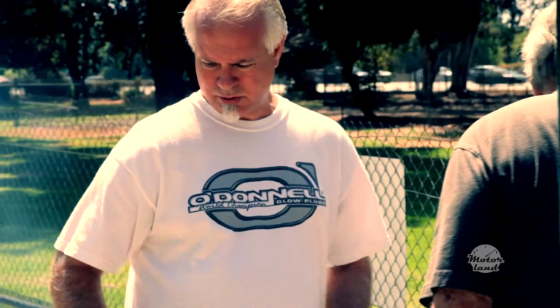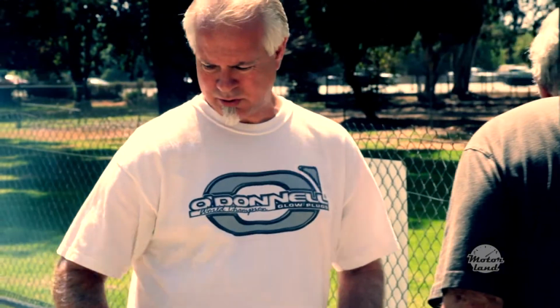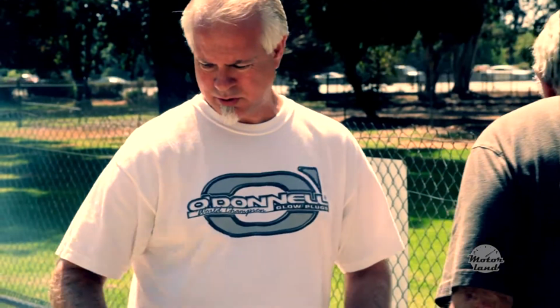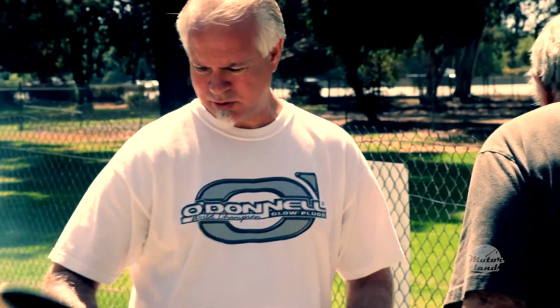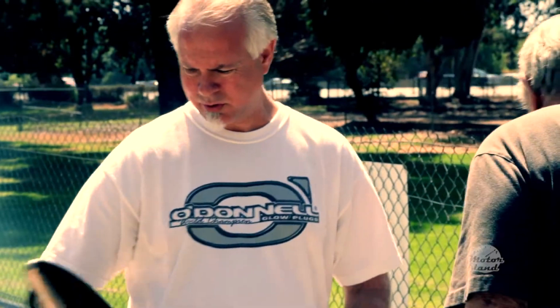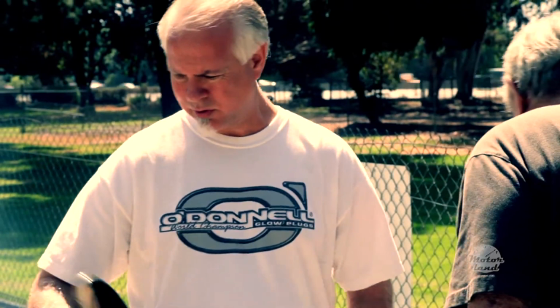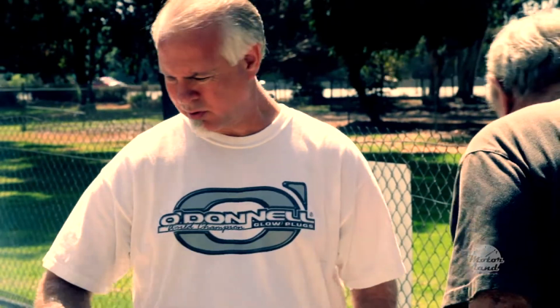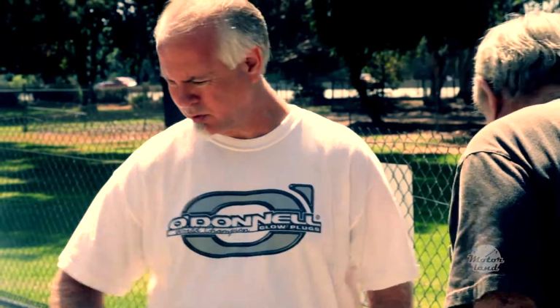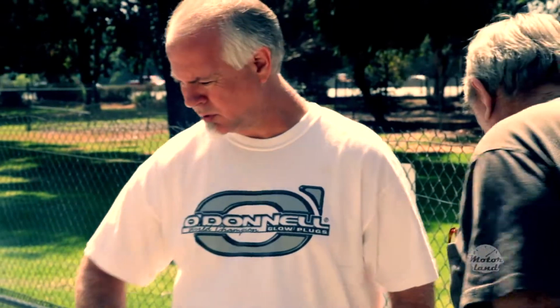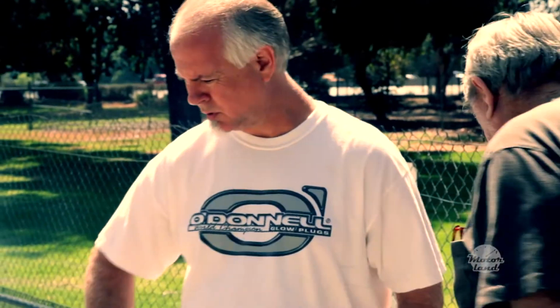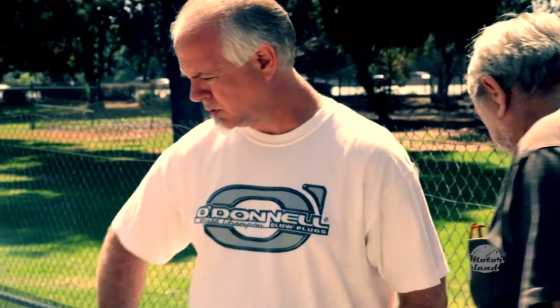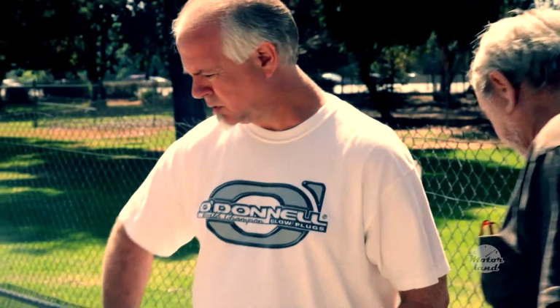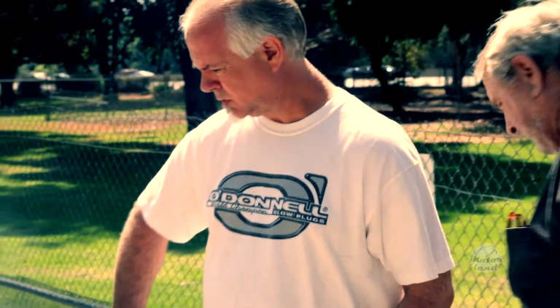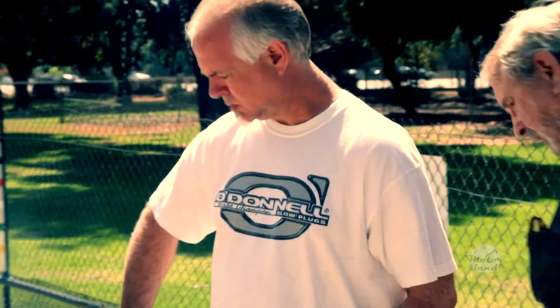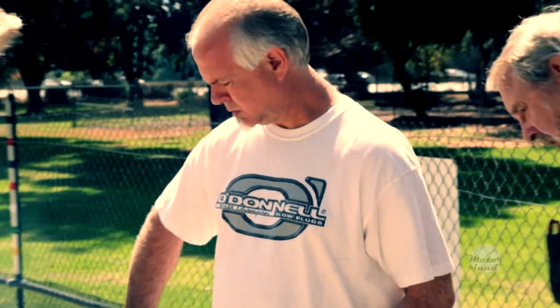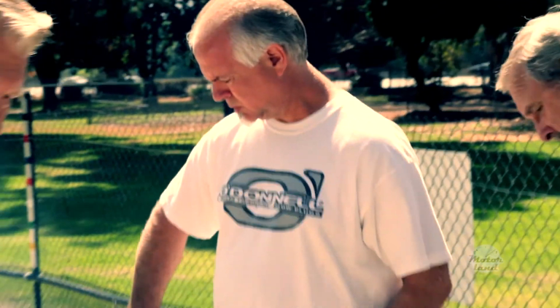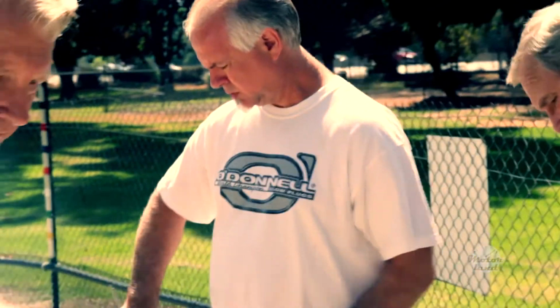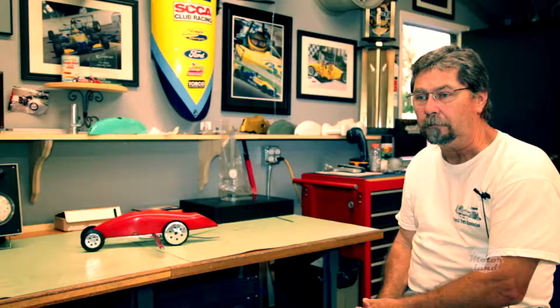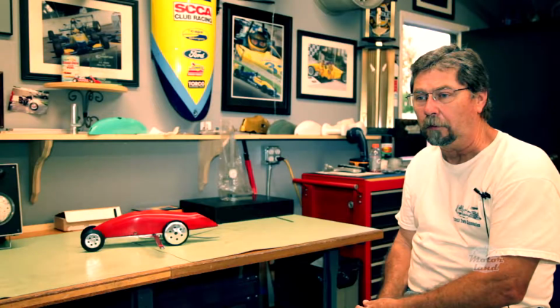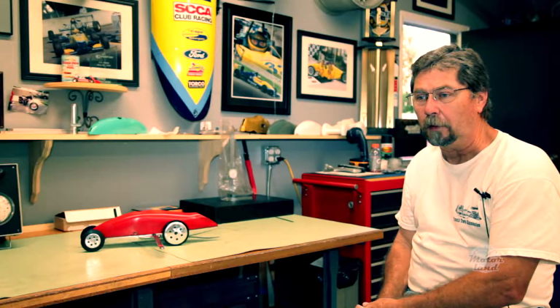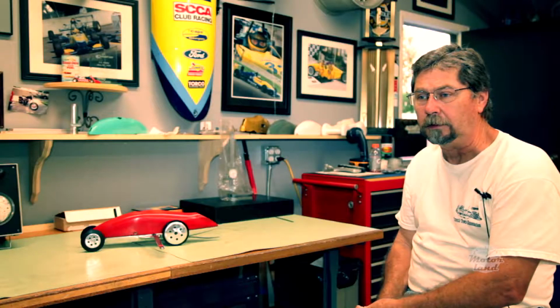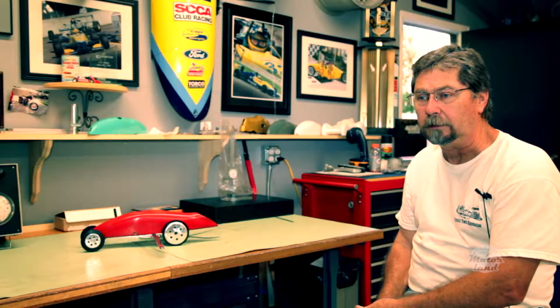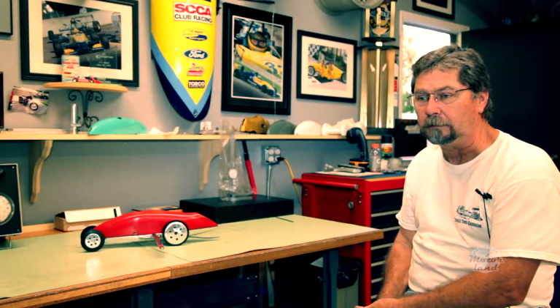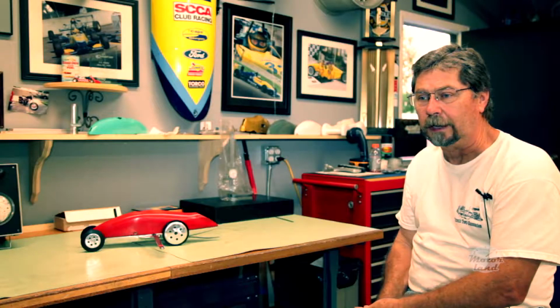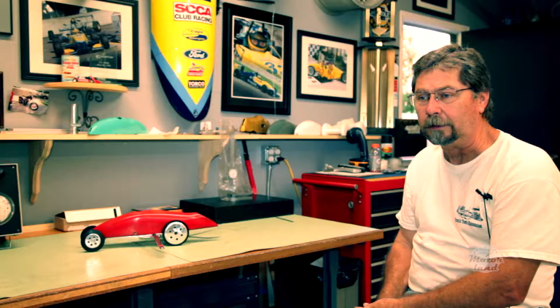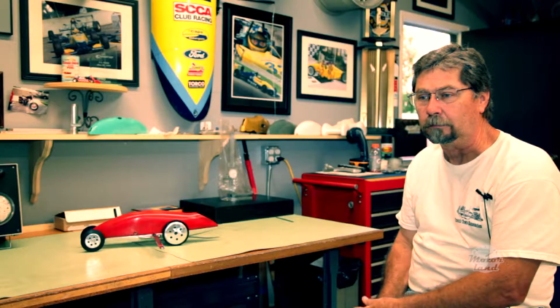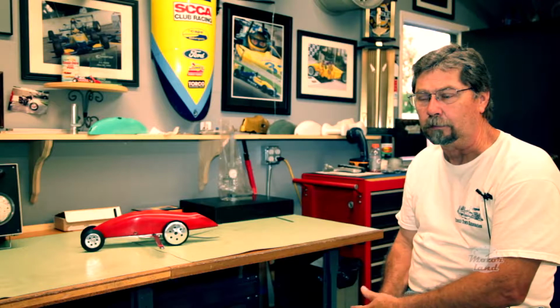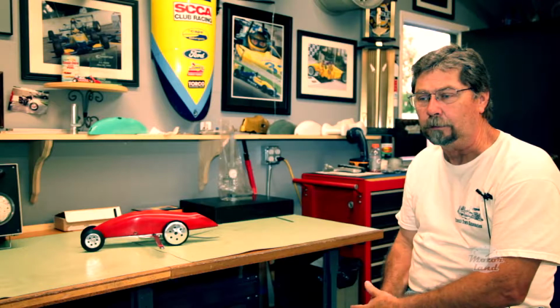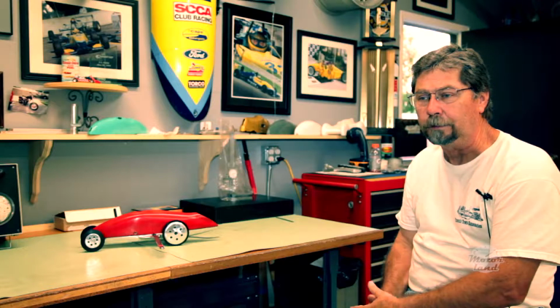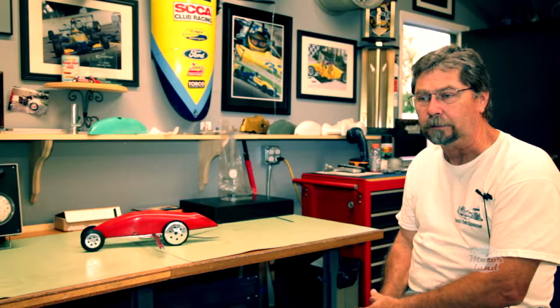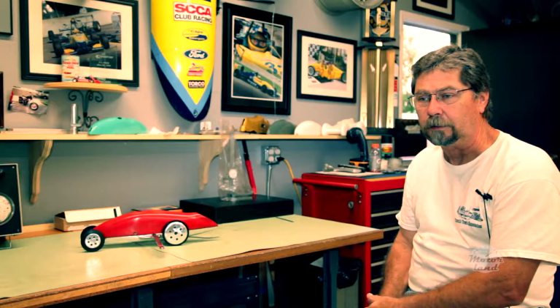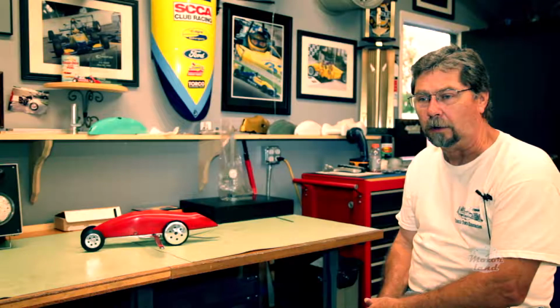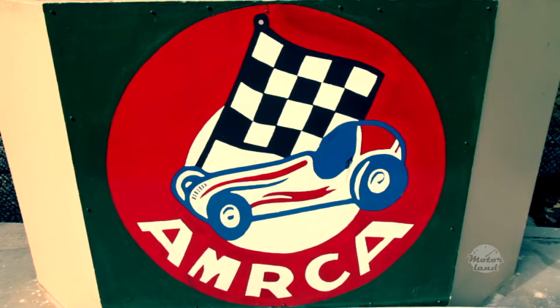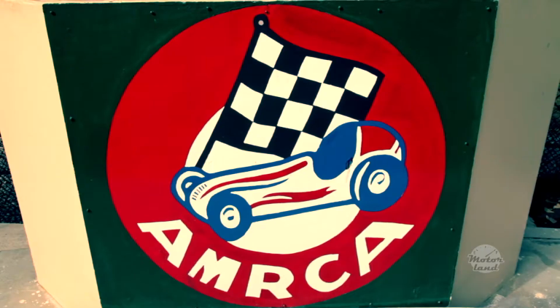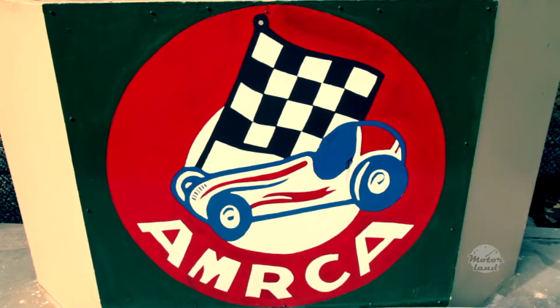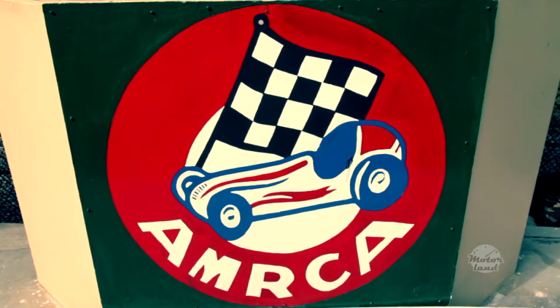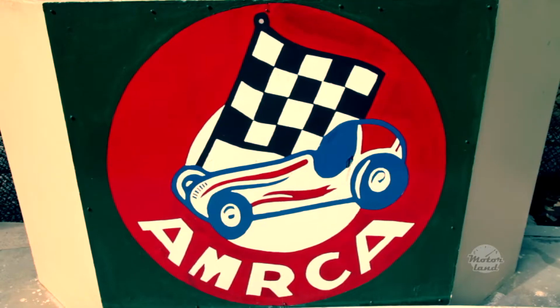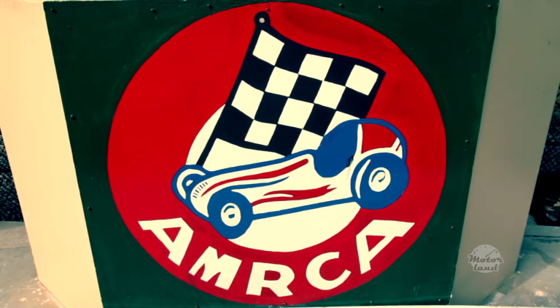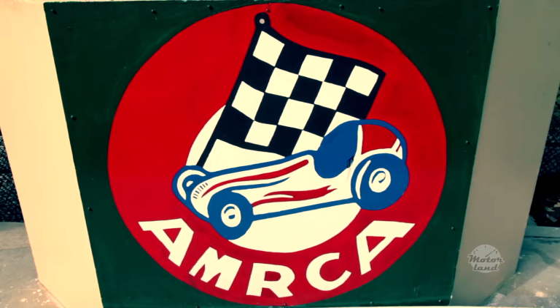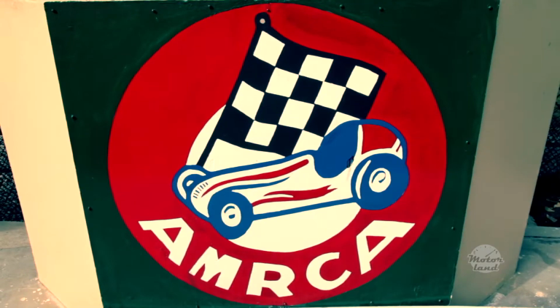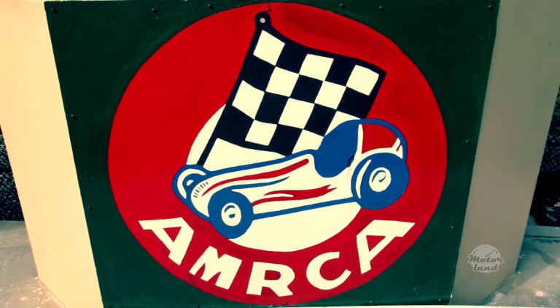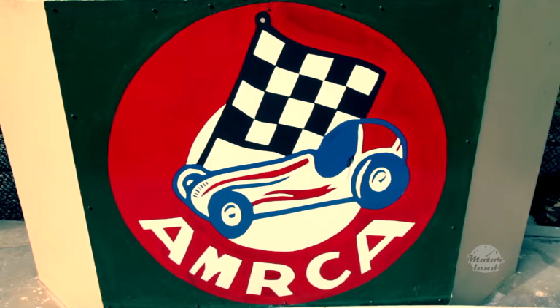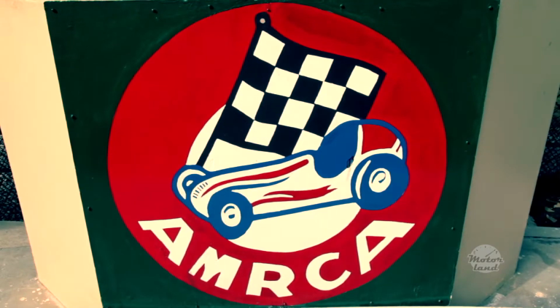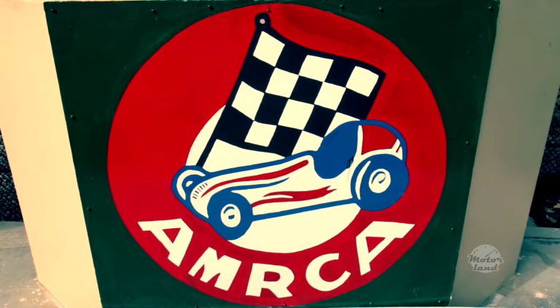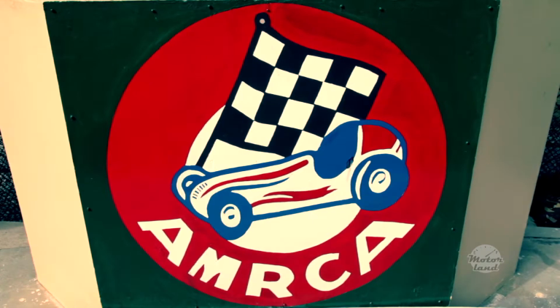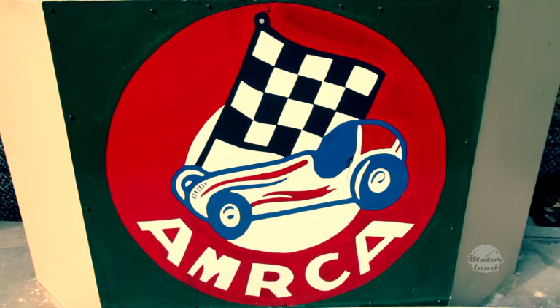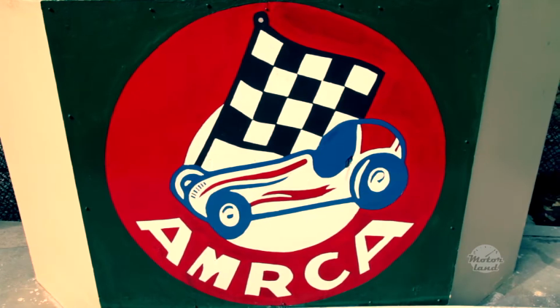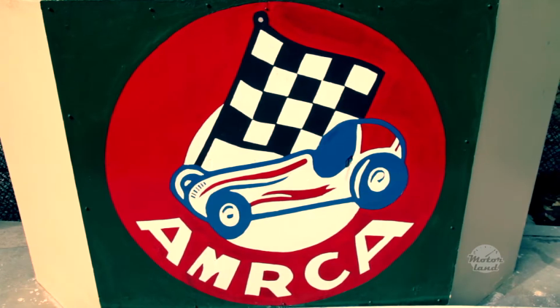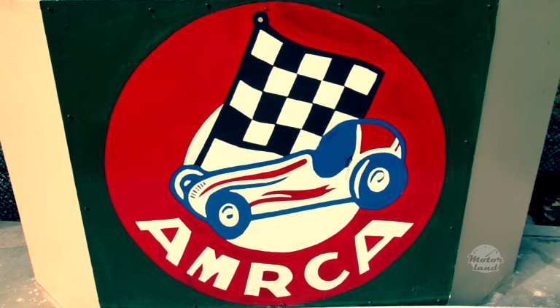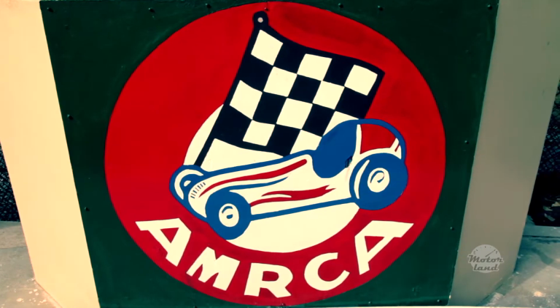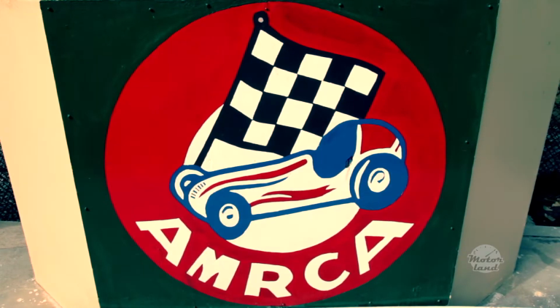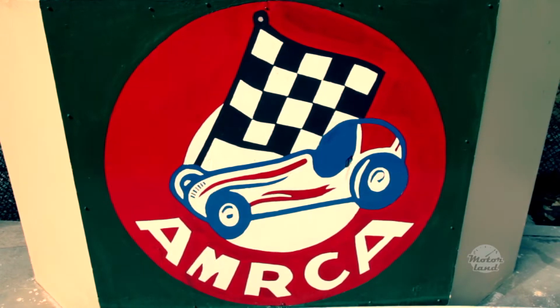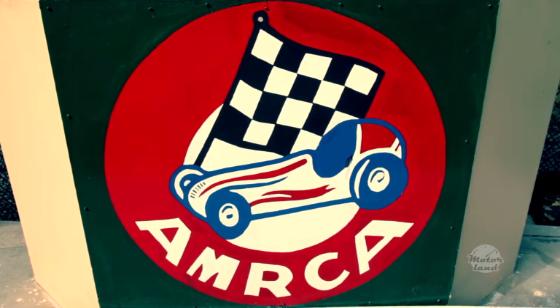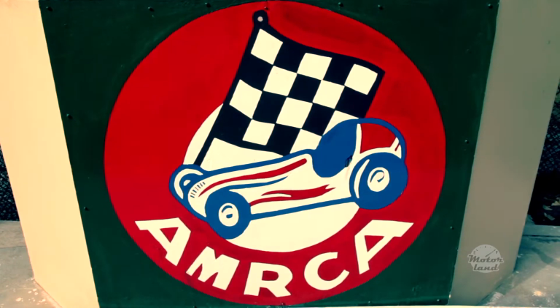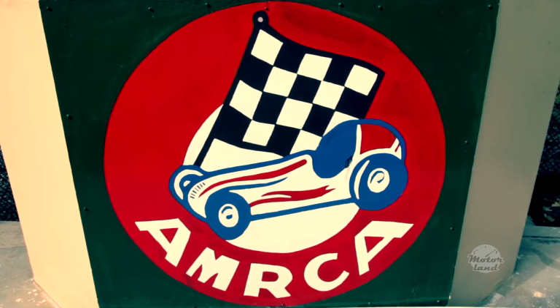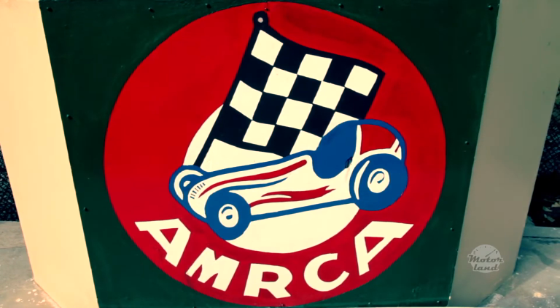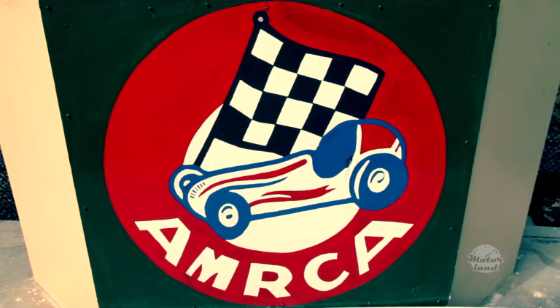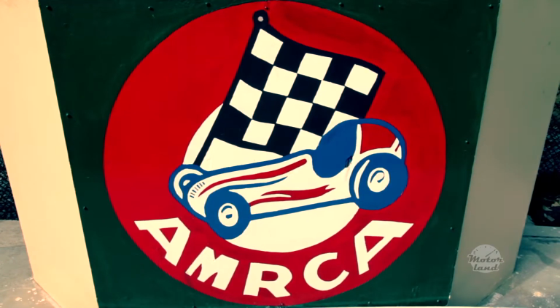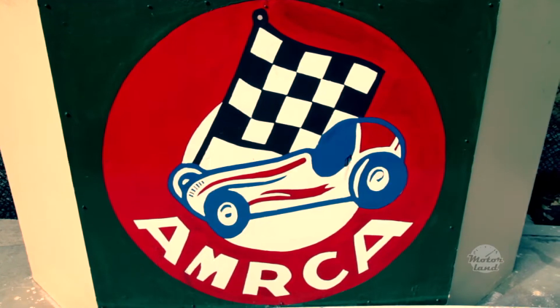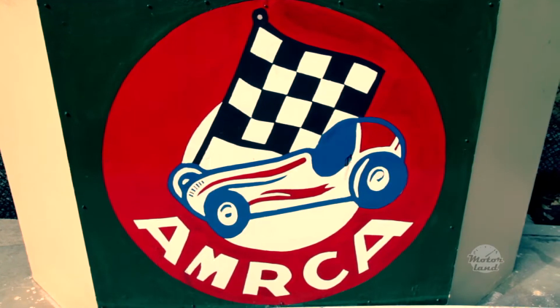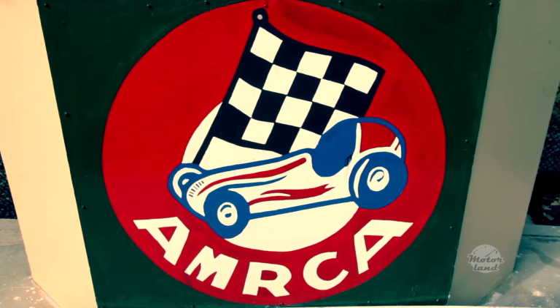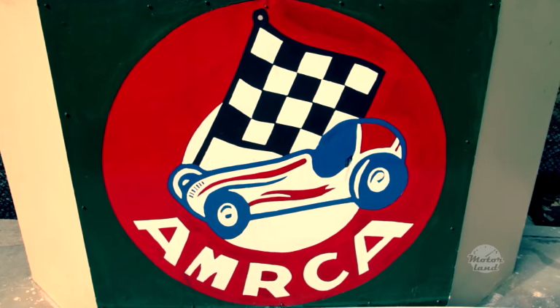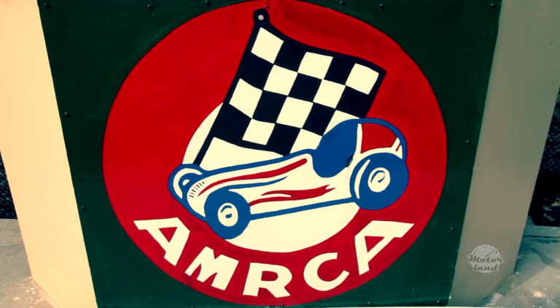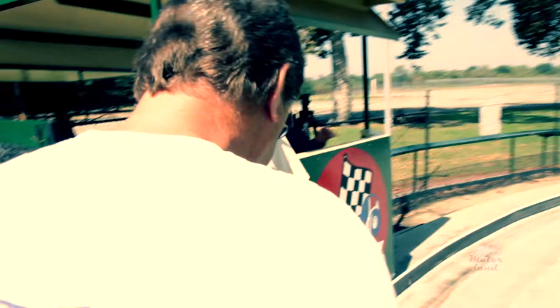So there is a very select group. It's called the AMRCA — American Miniature Race Car Association.